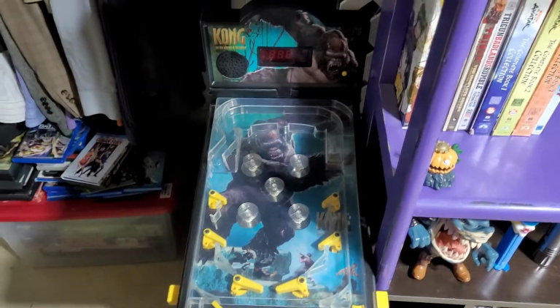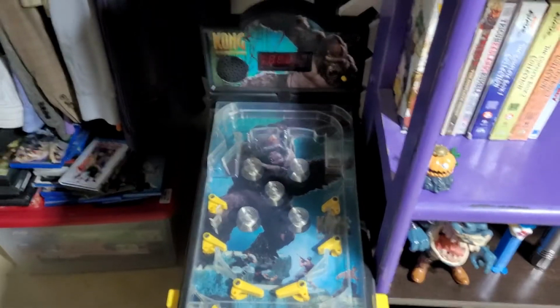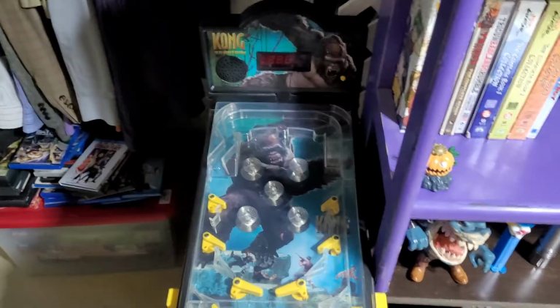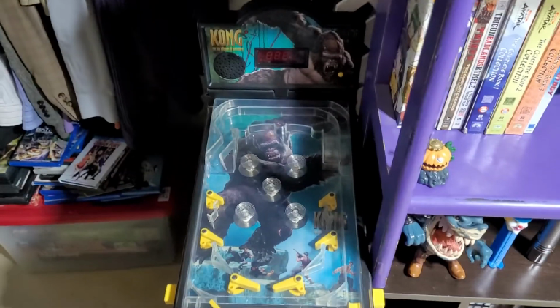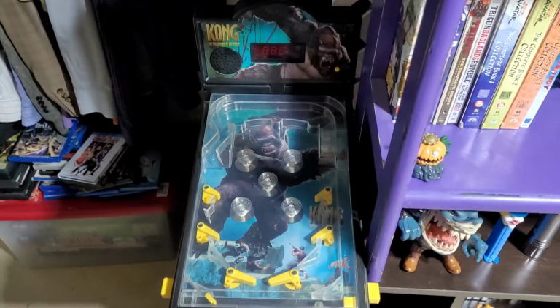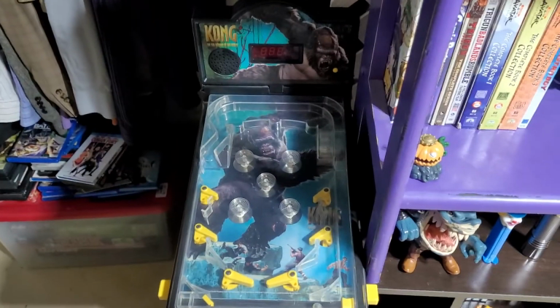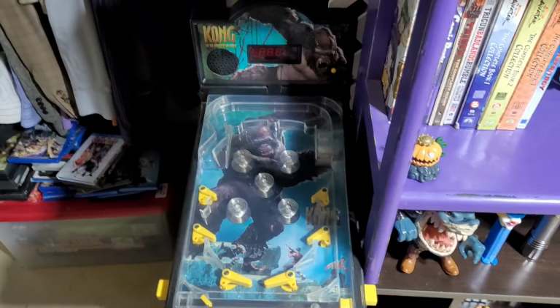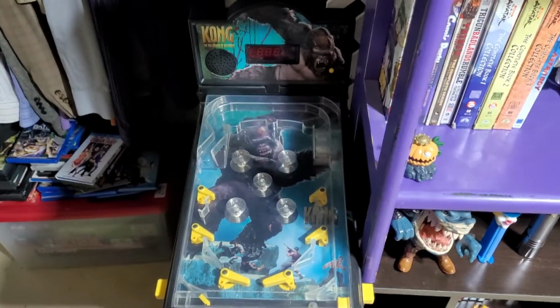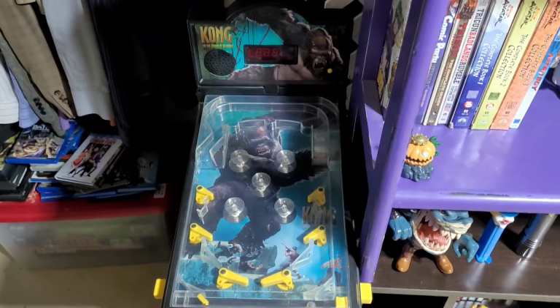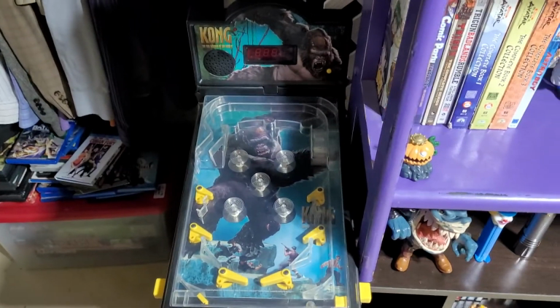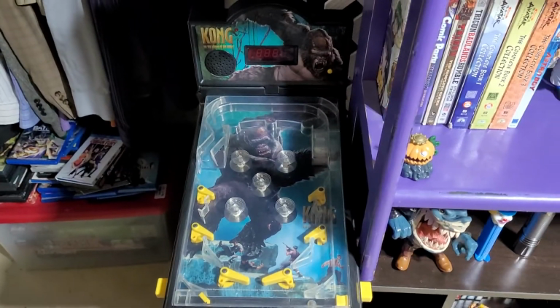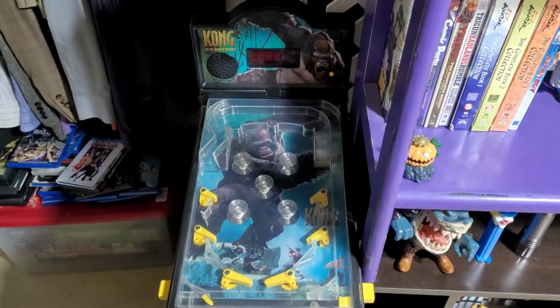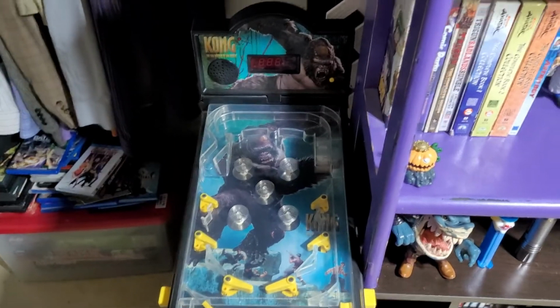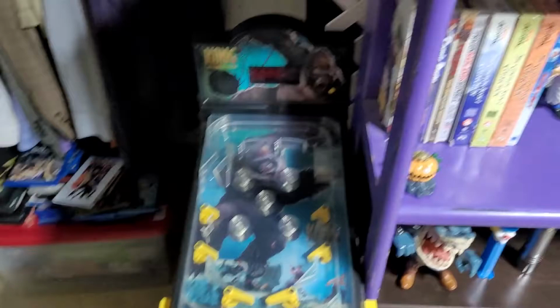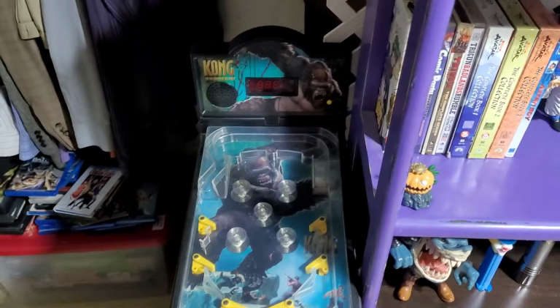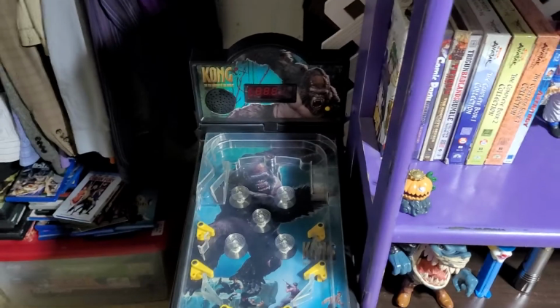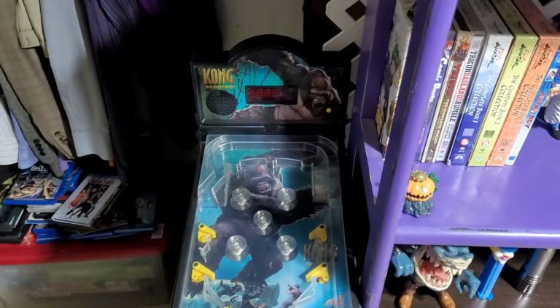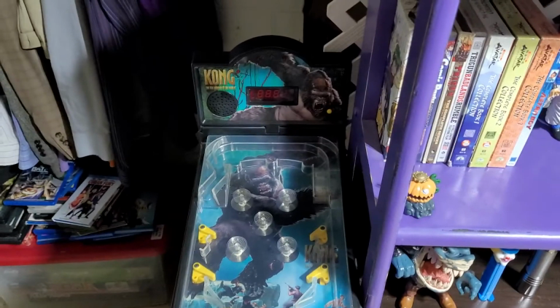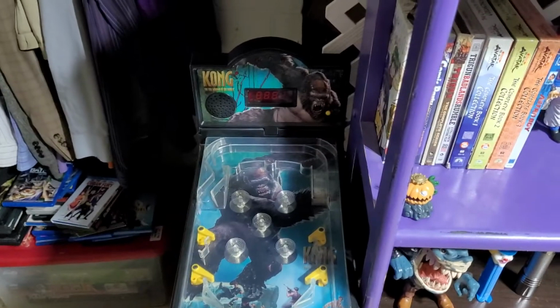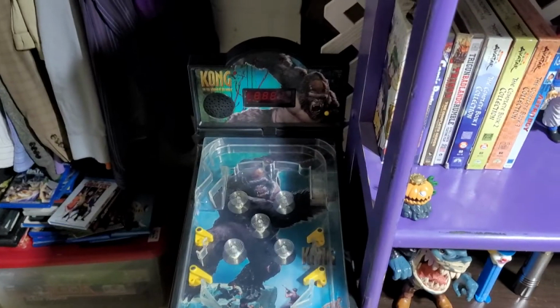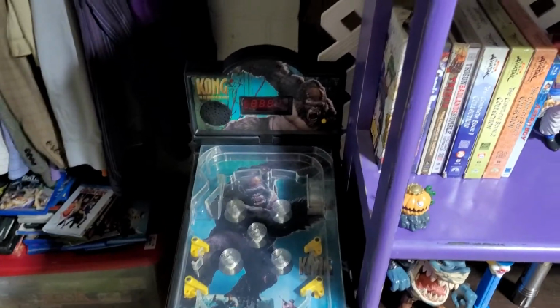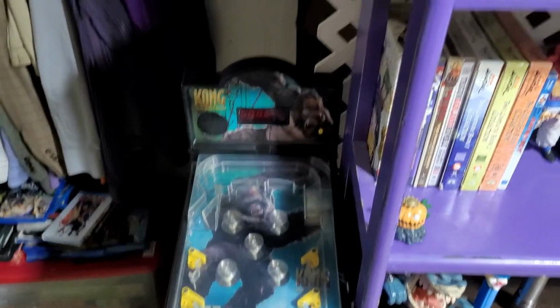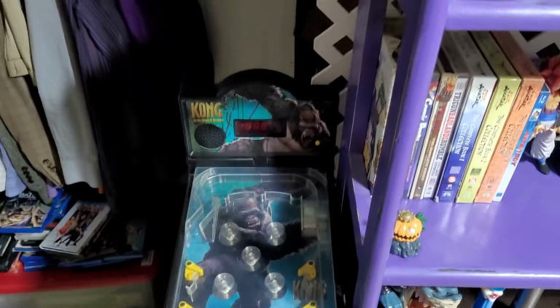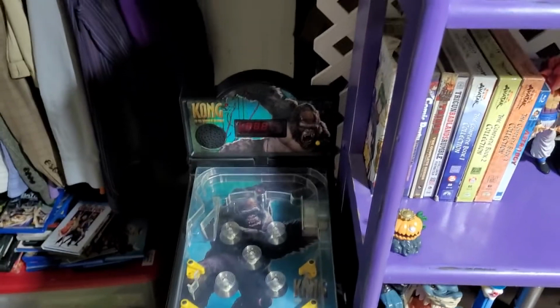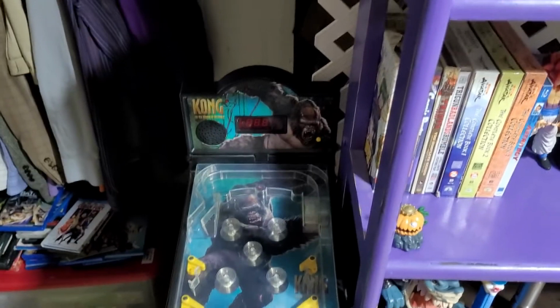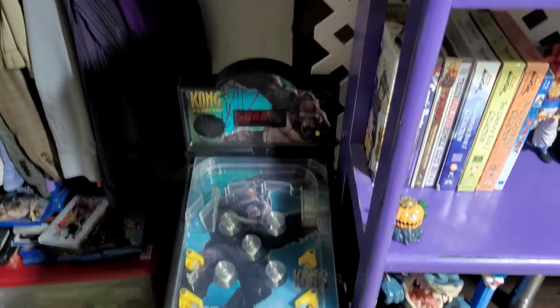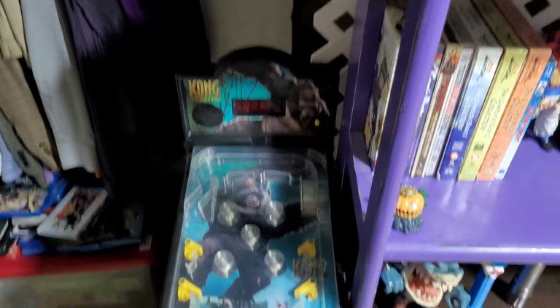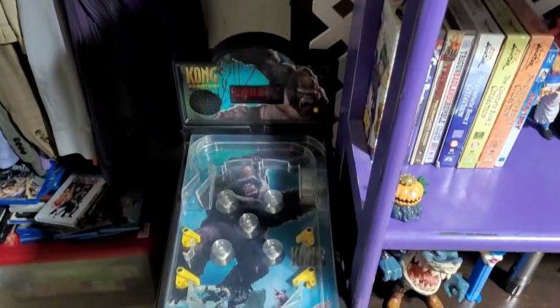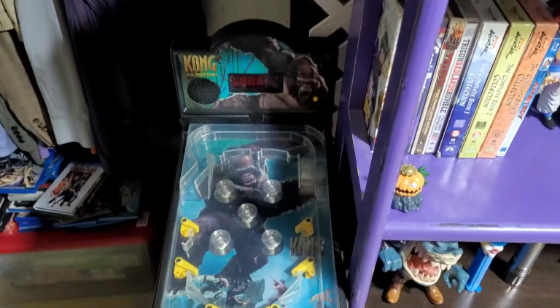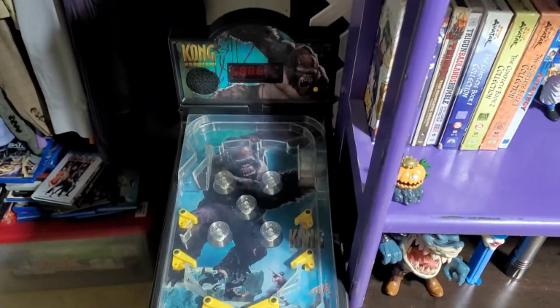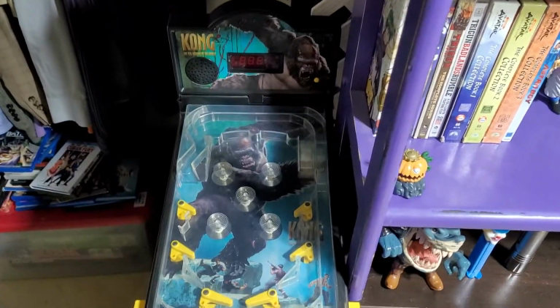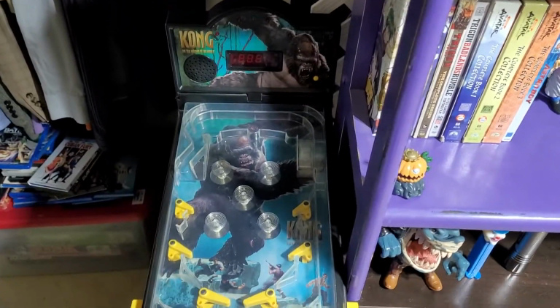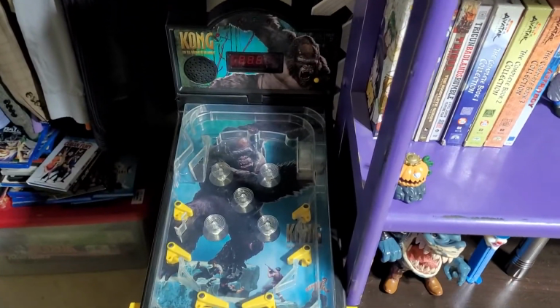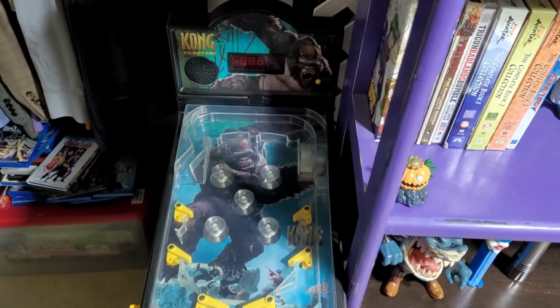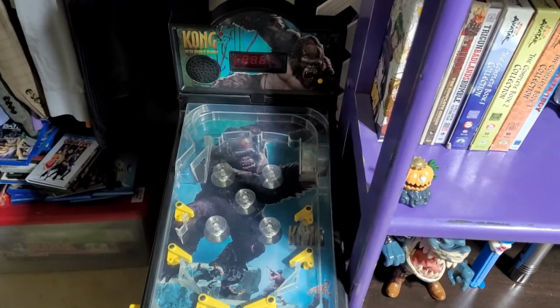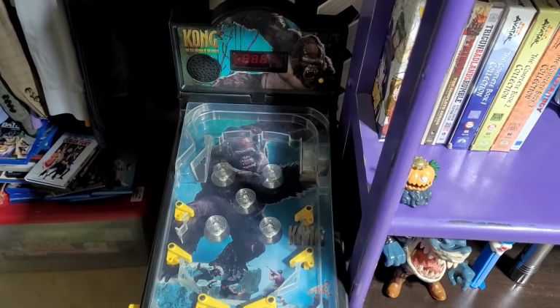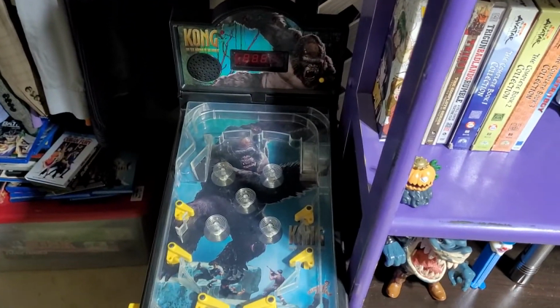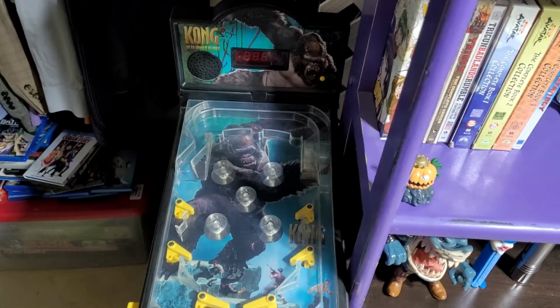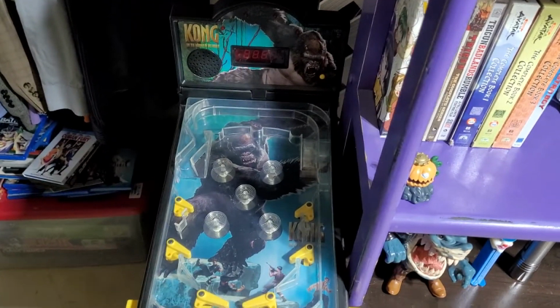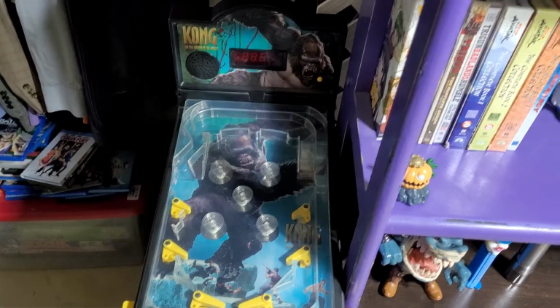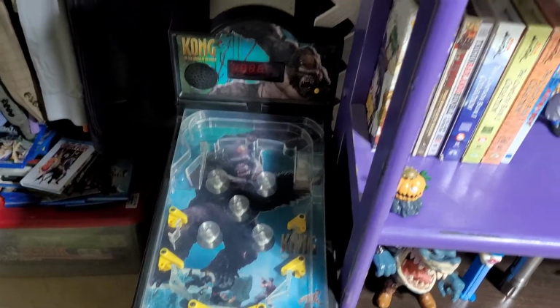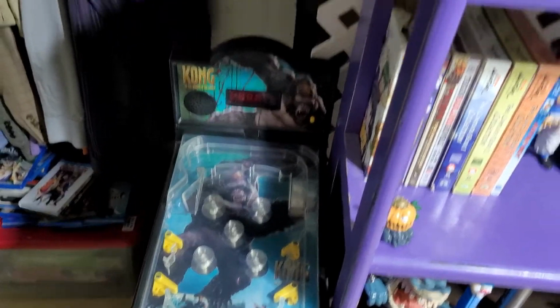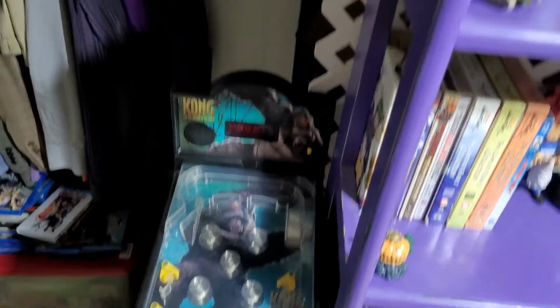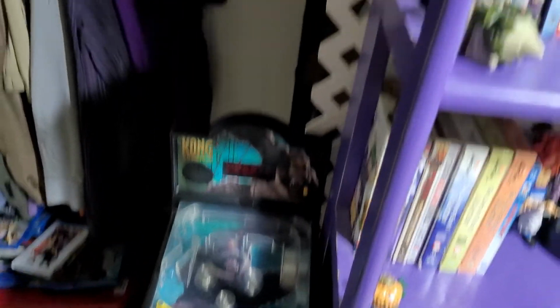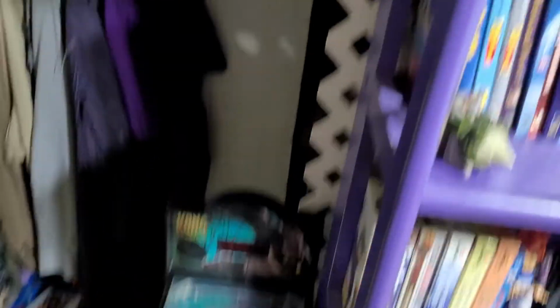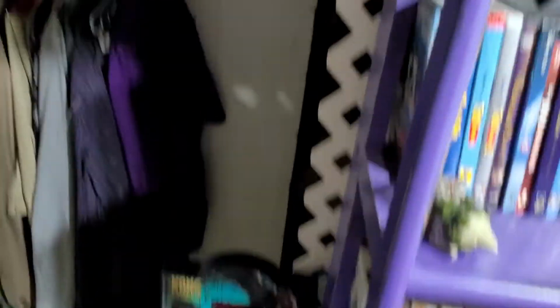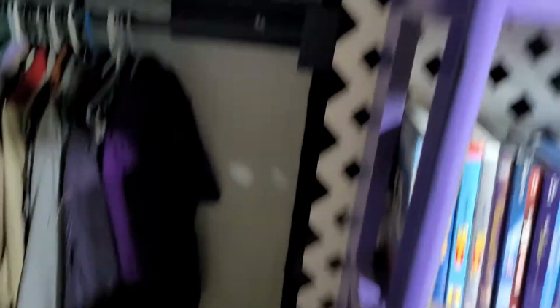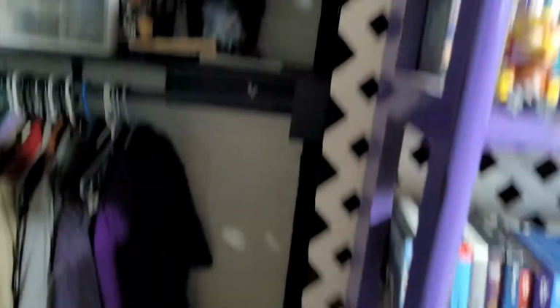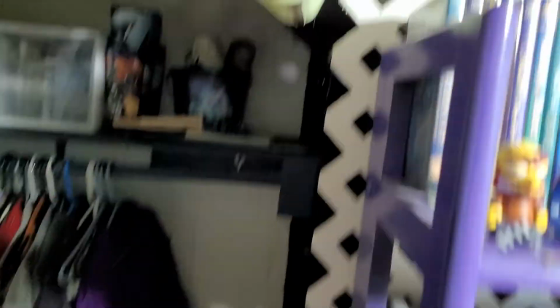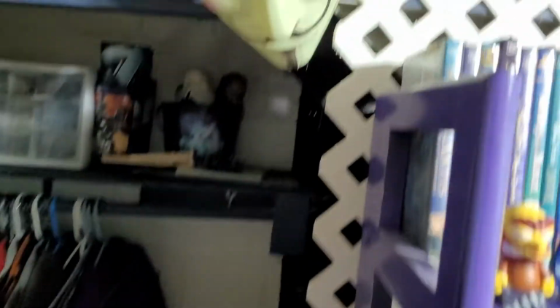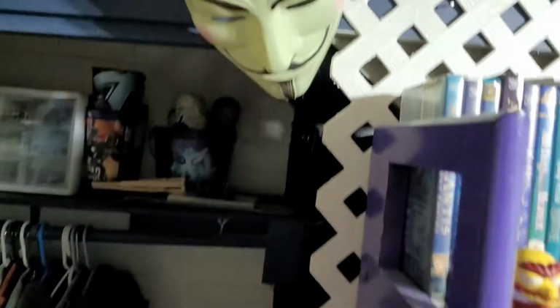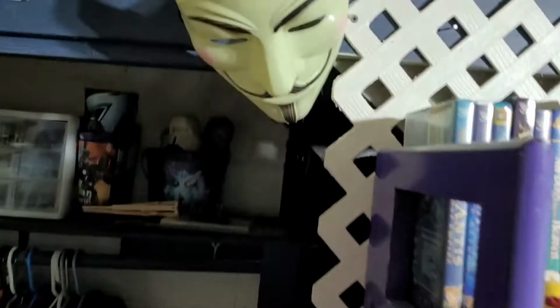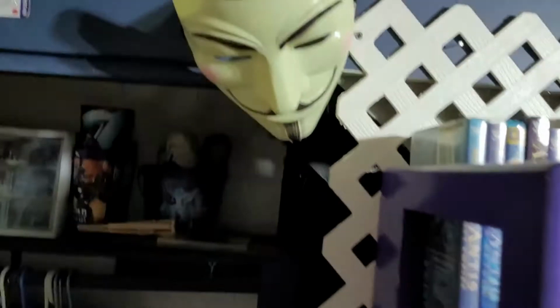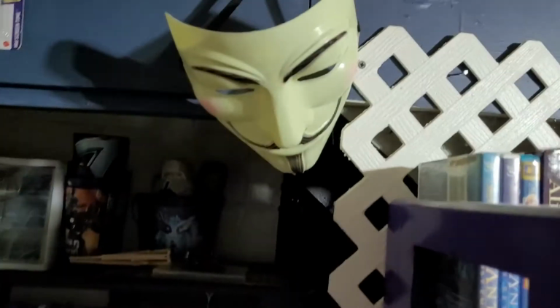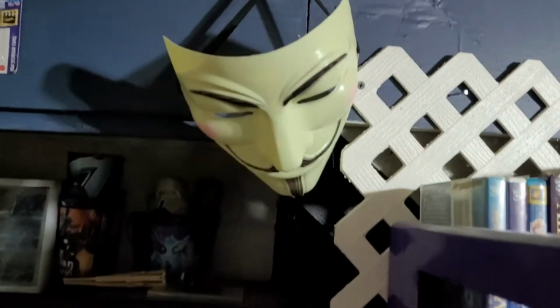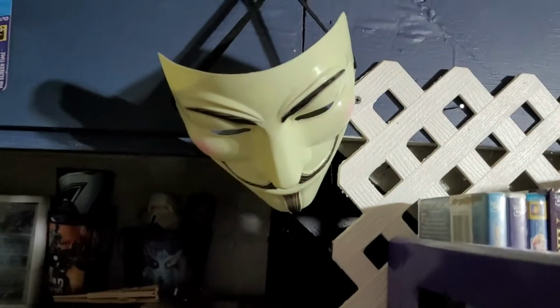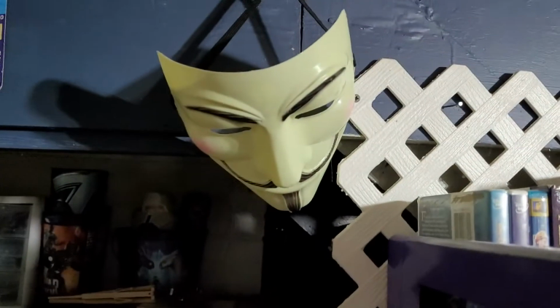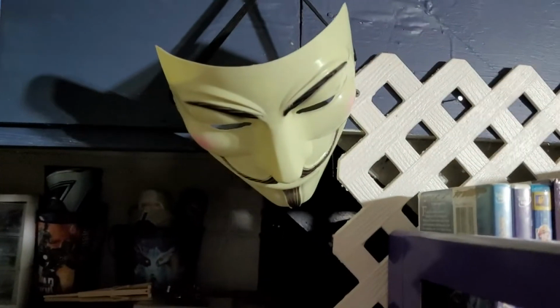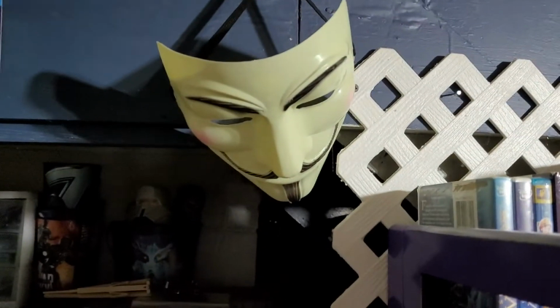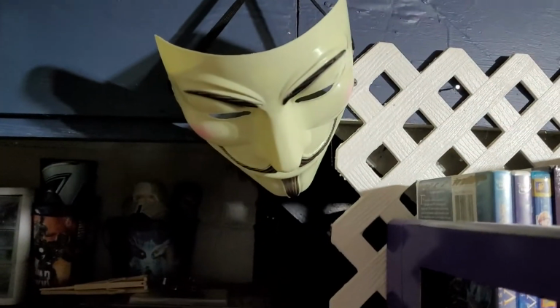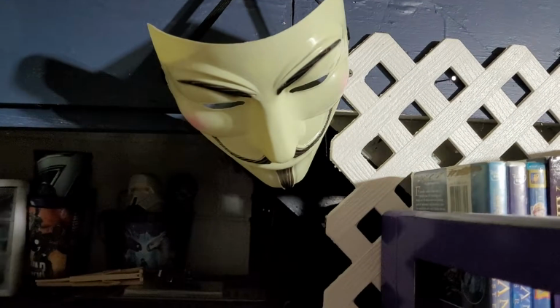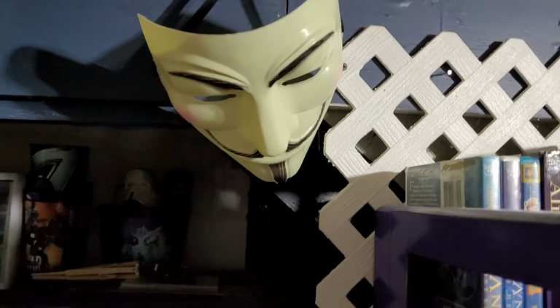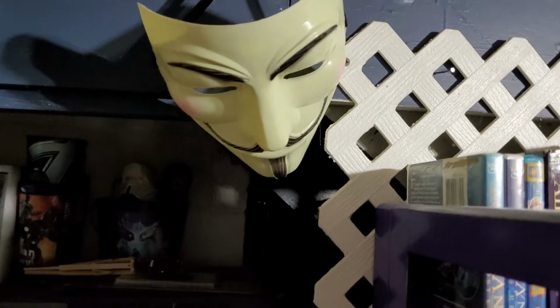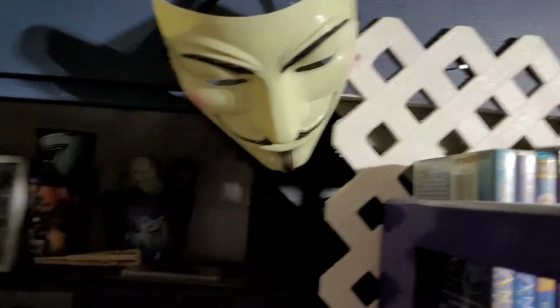All right, back again — so that is the King Kong pinball machine.